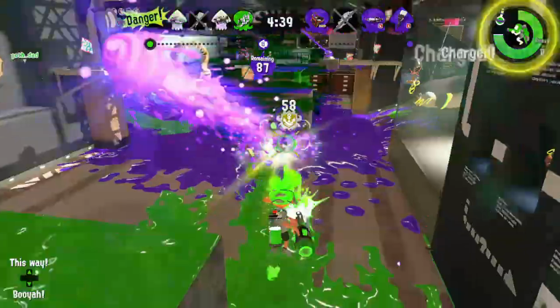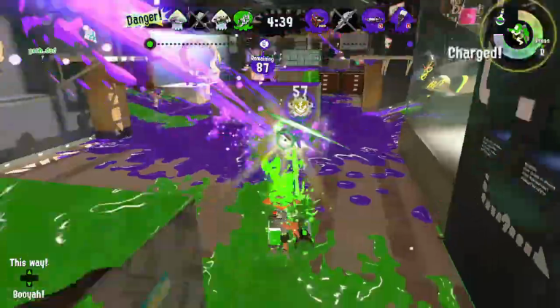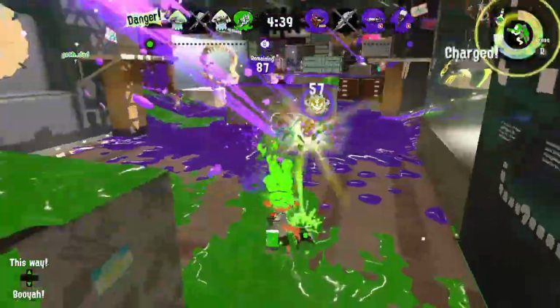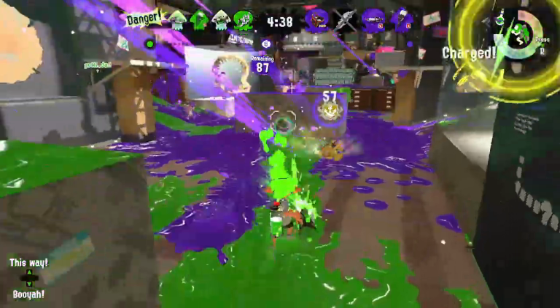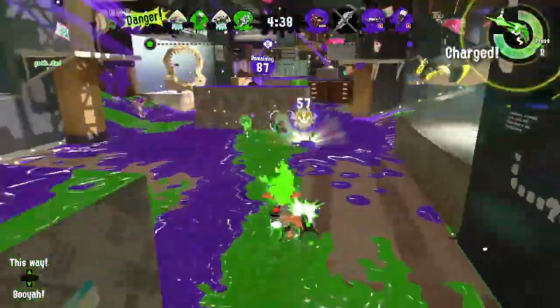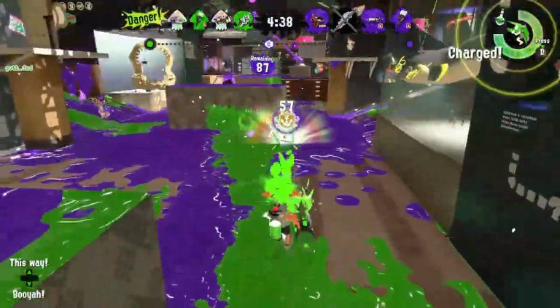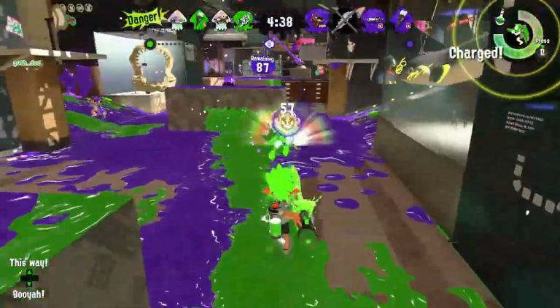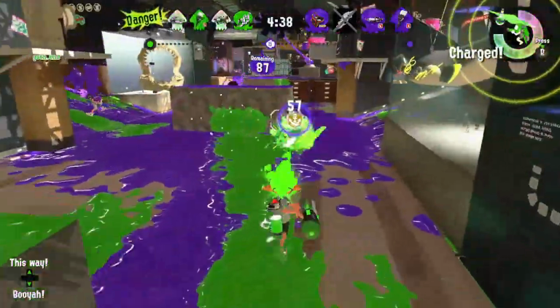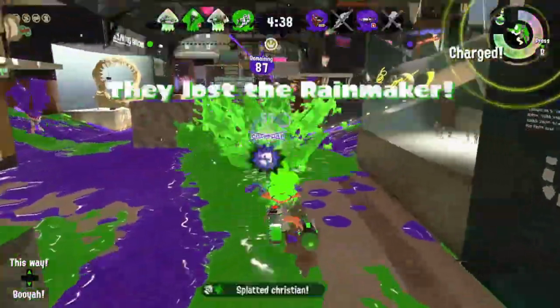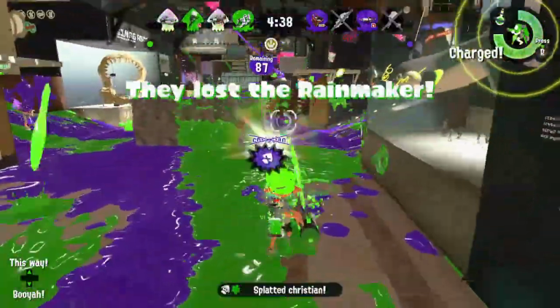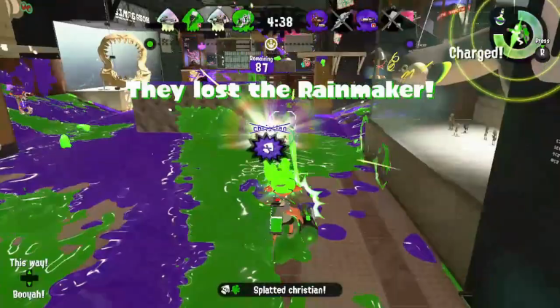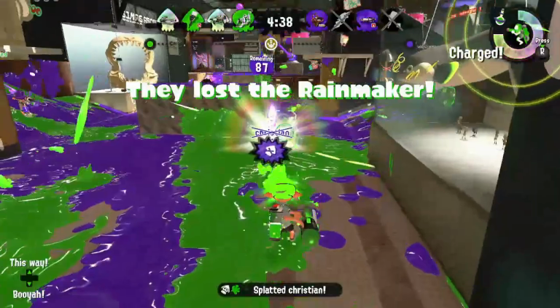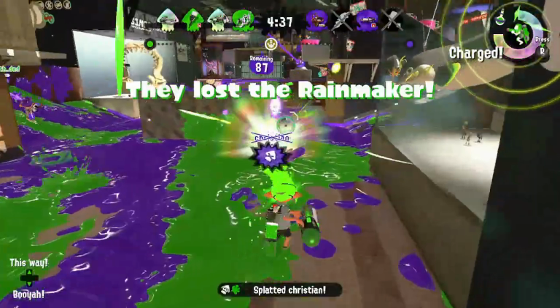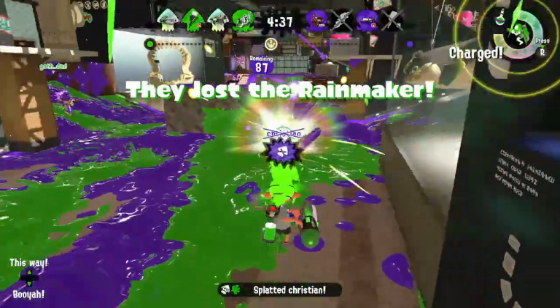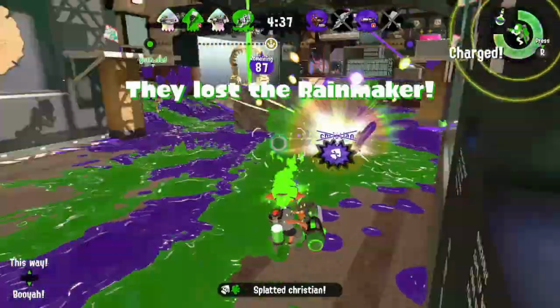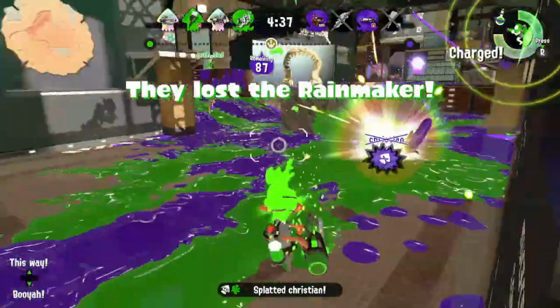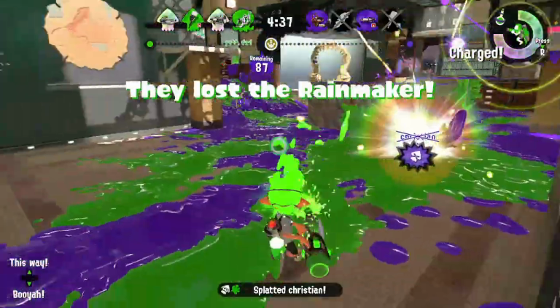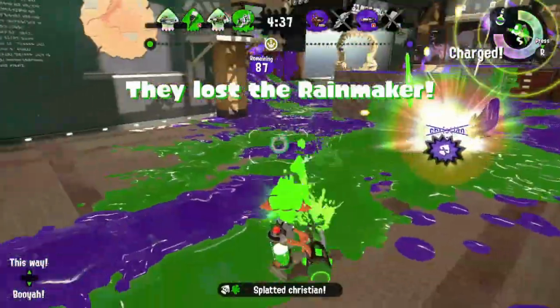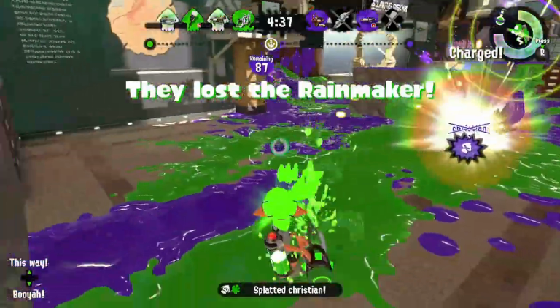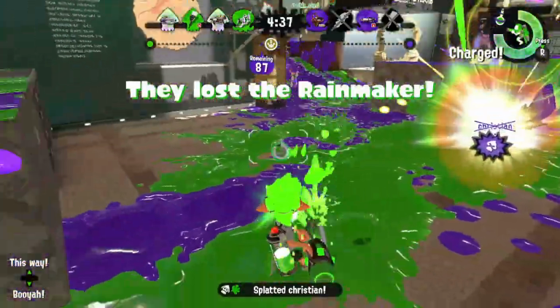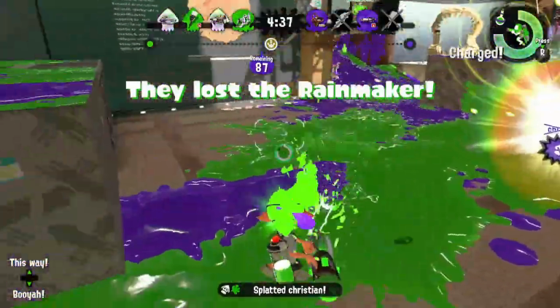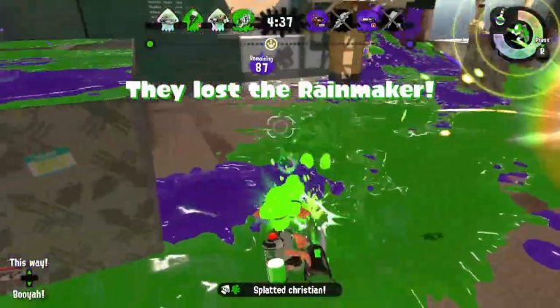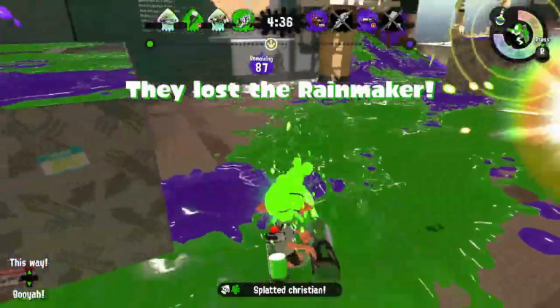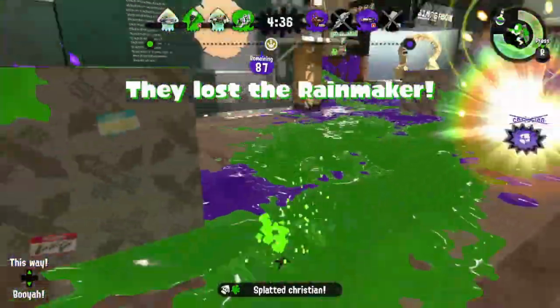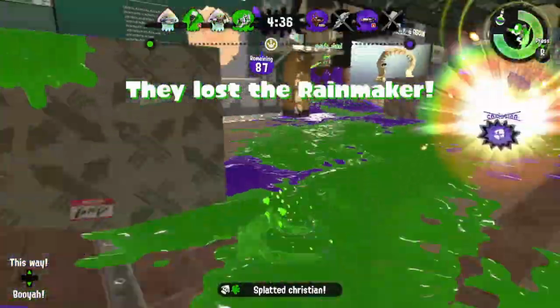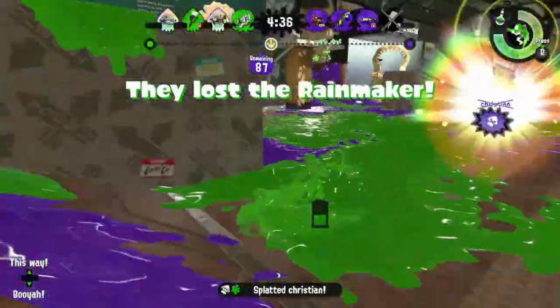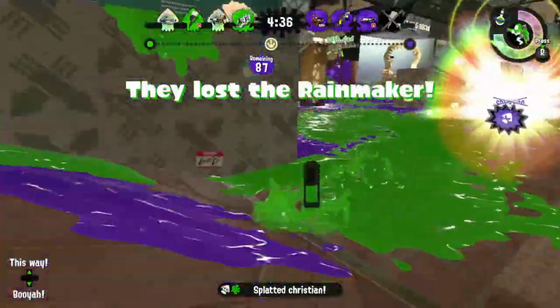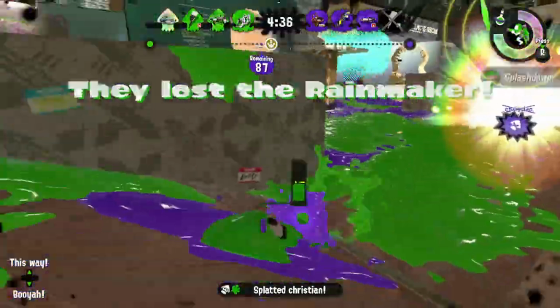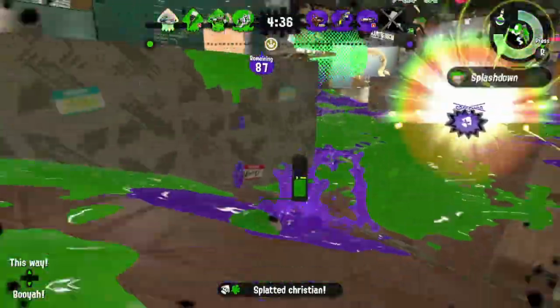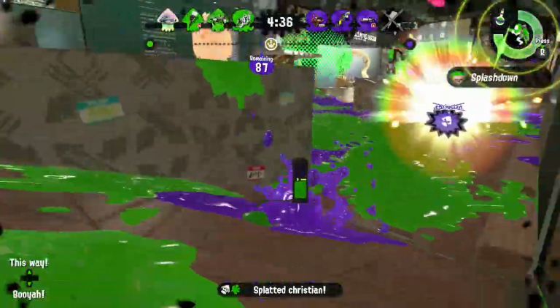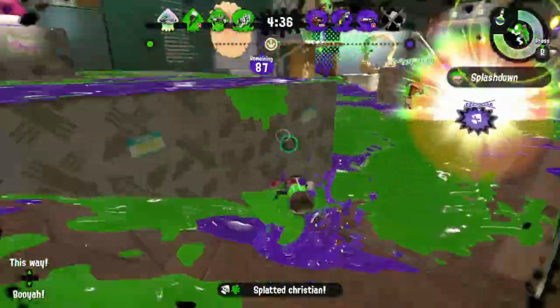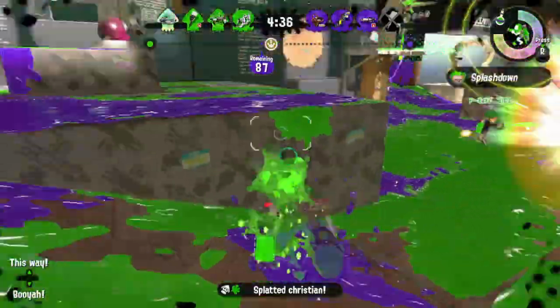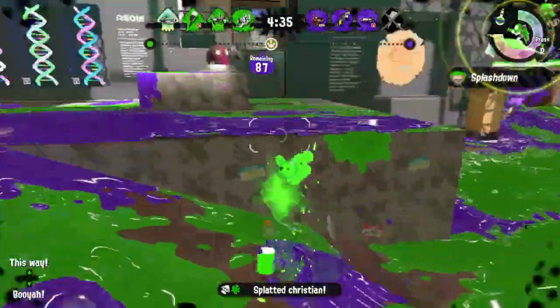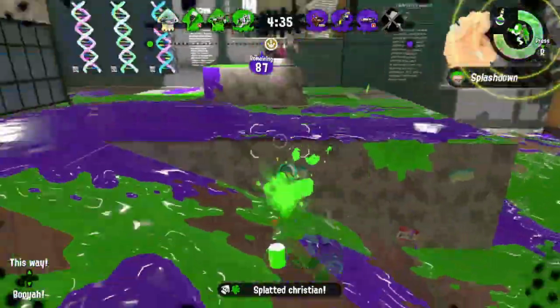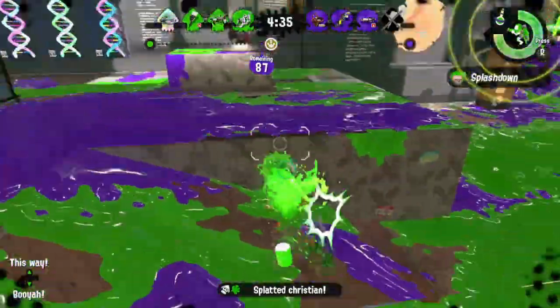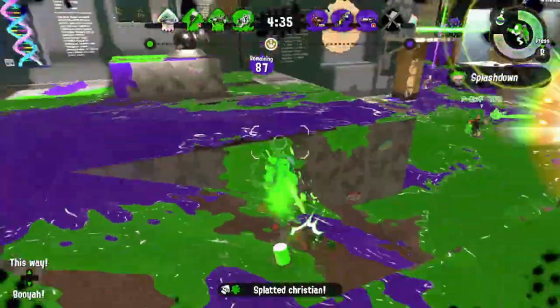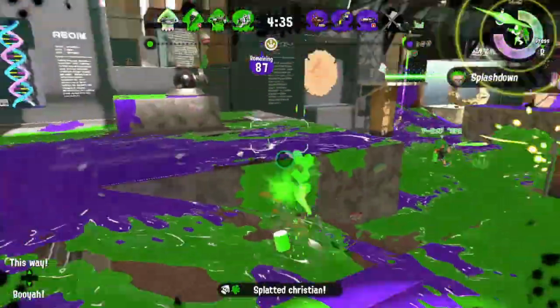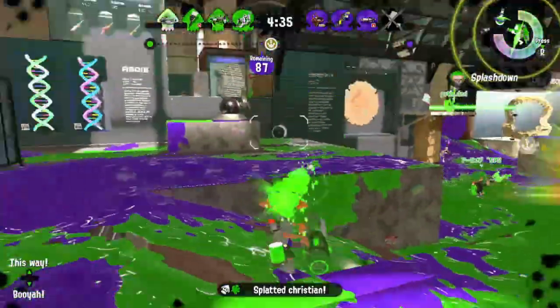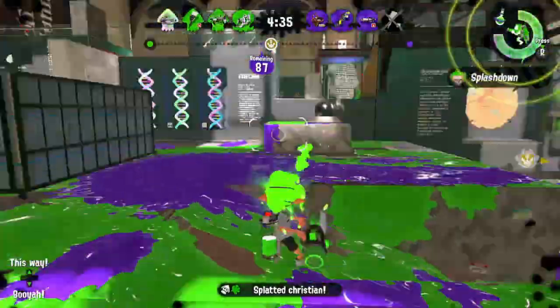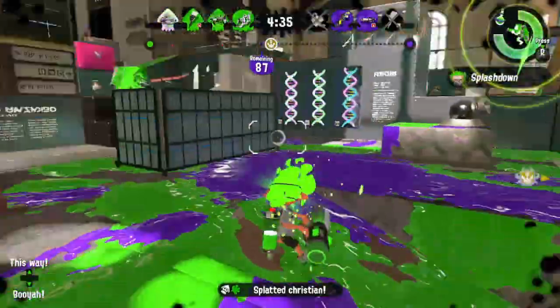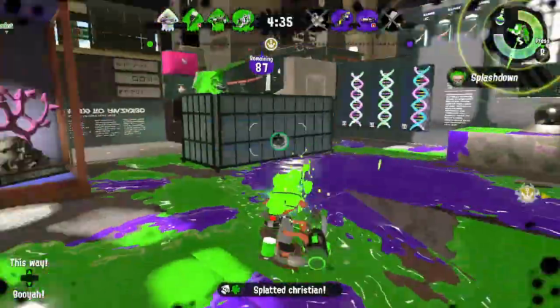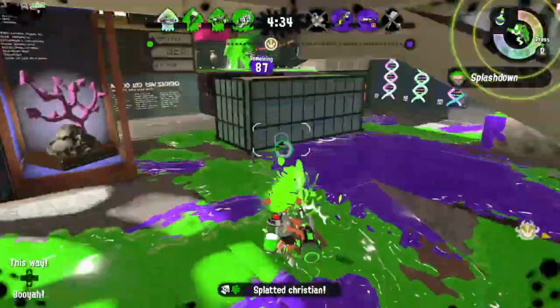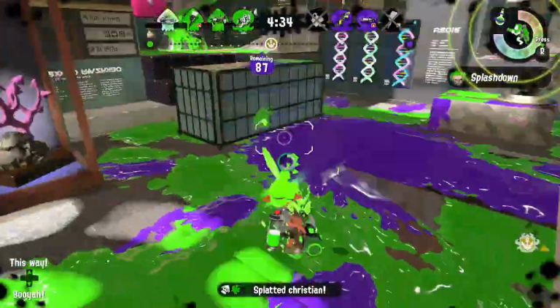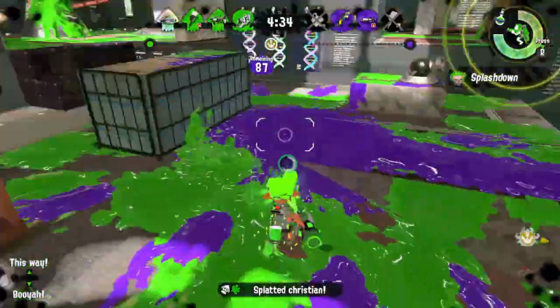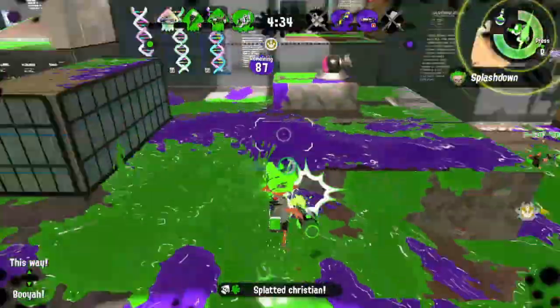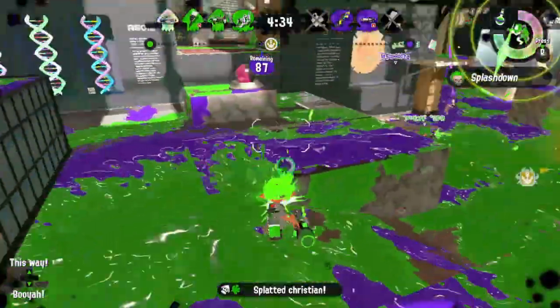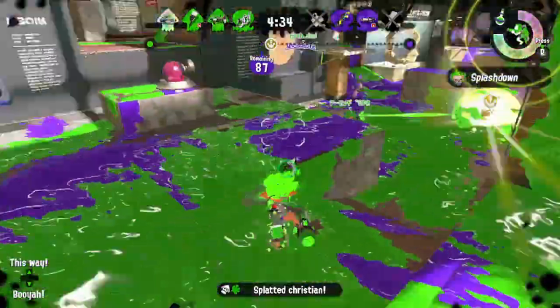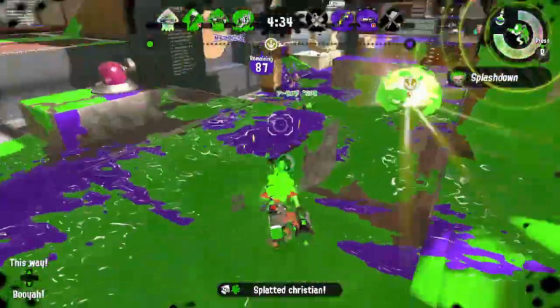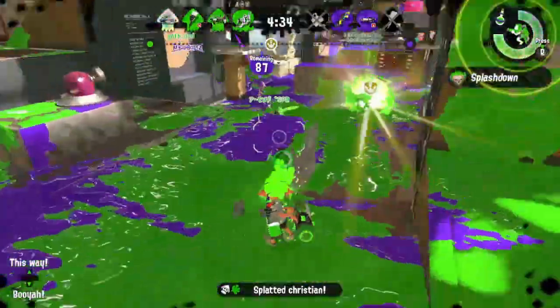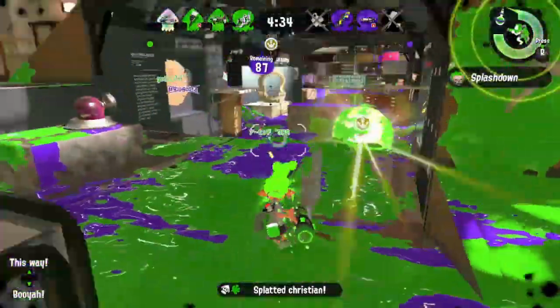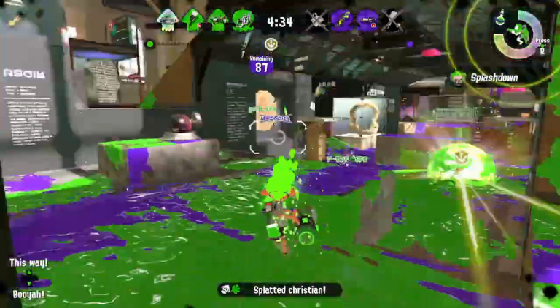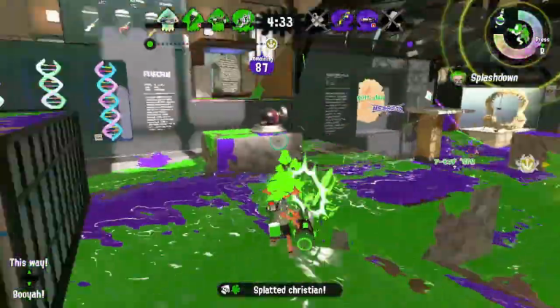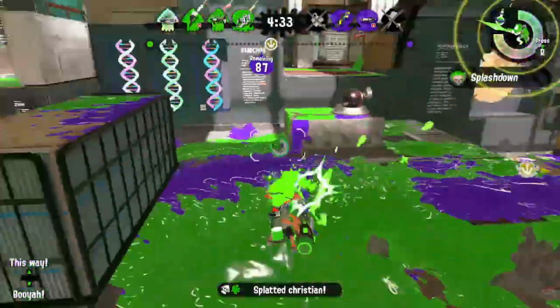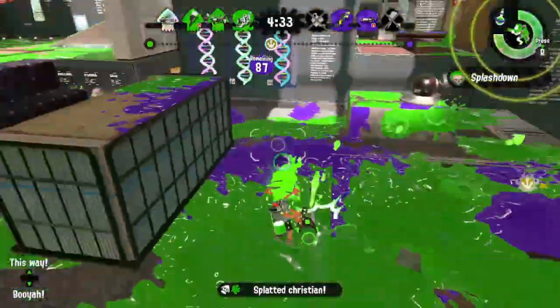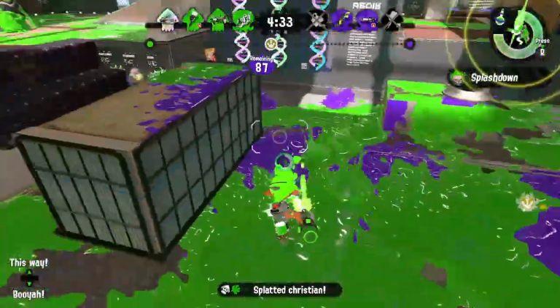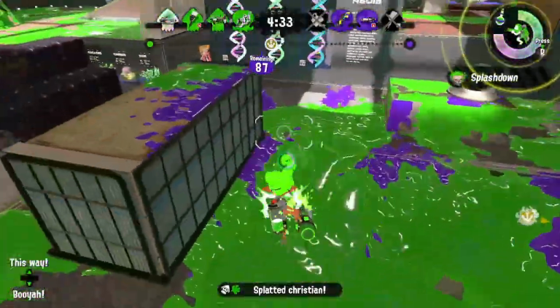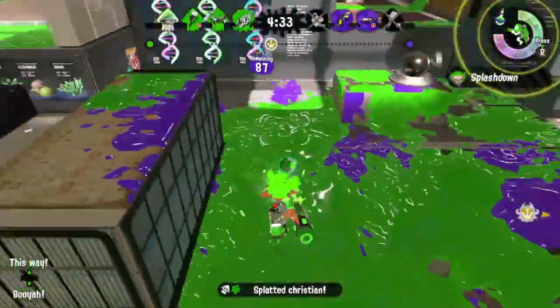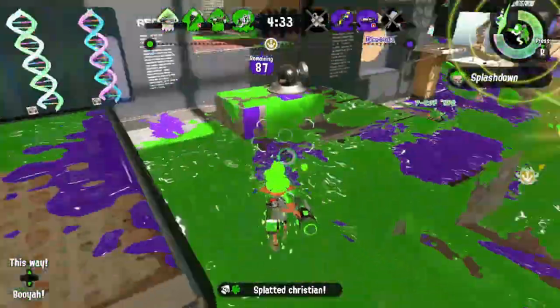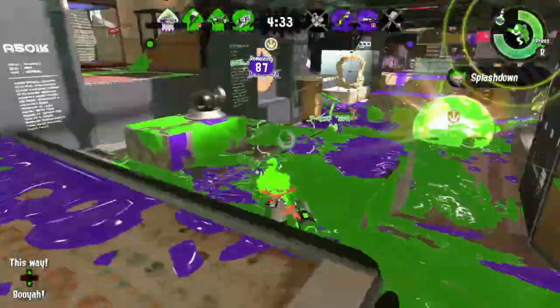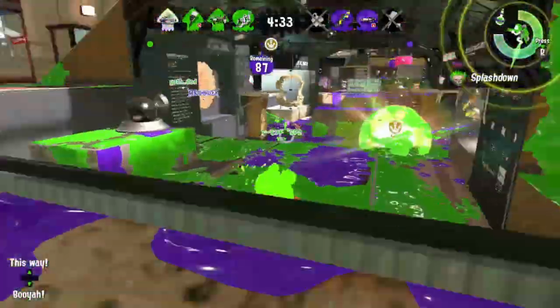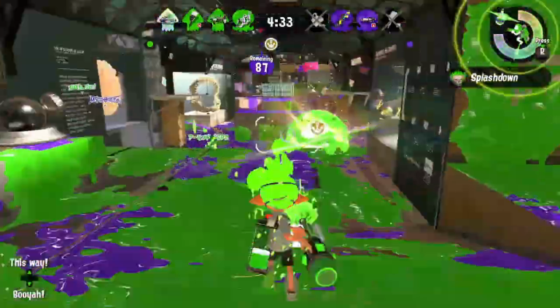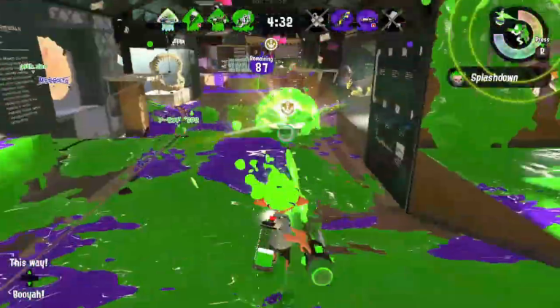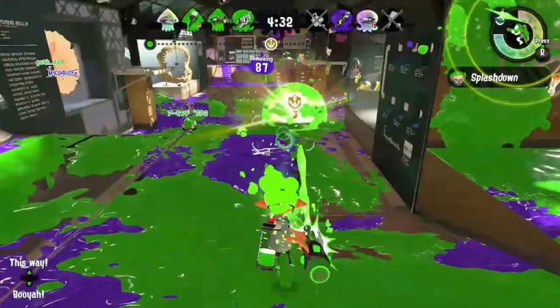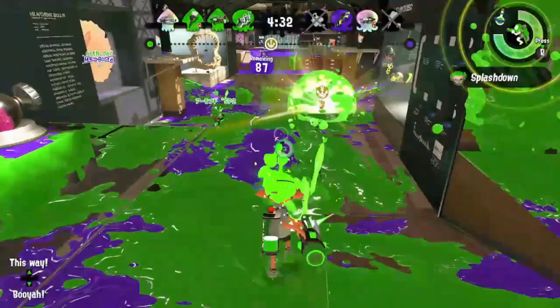Snipe mode does deal slightly more damage per shot, but it still takes 4 shots to splat an opponent who's at full health.